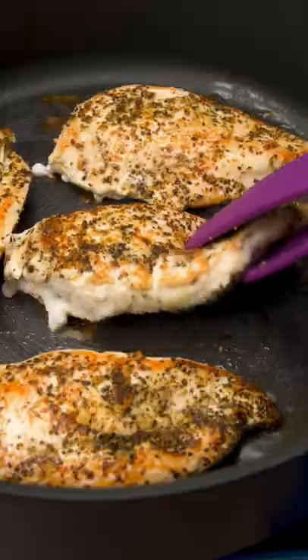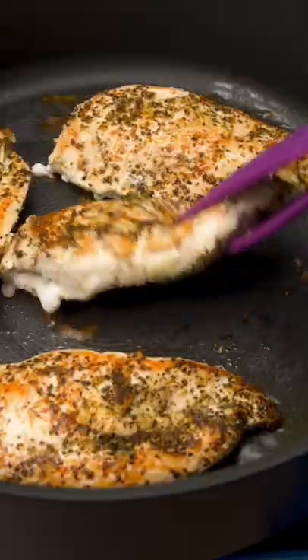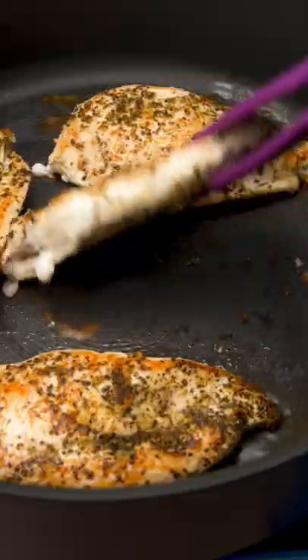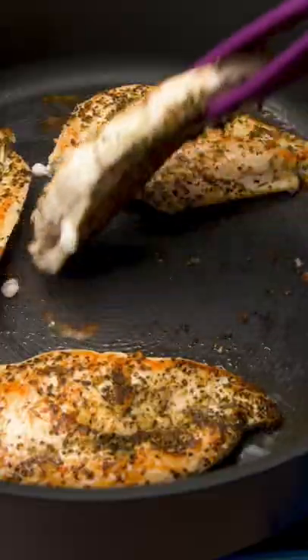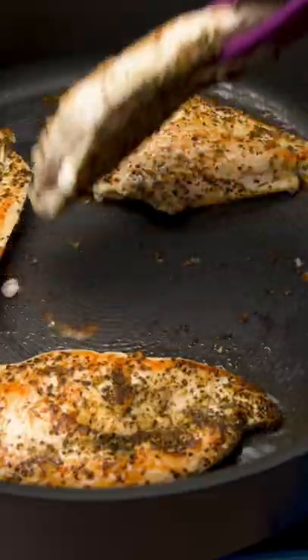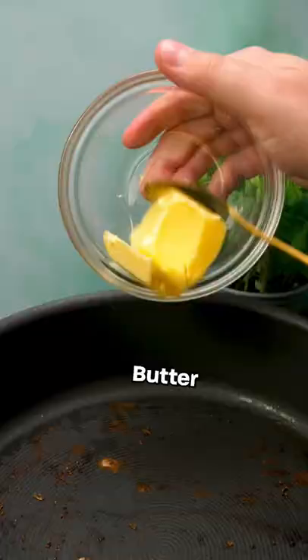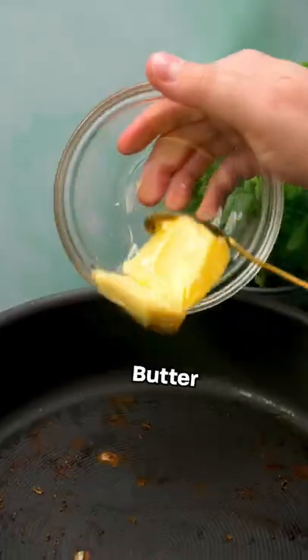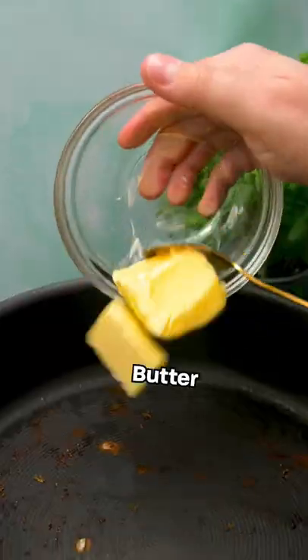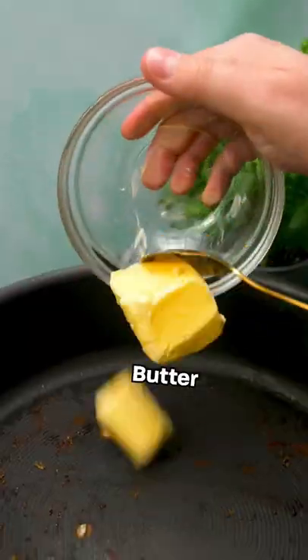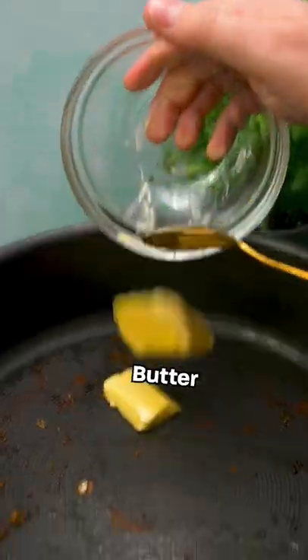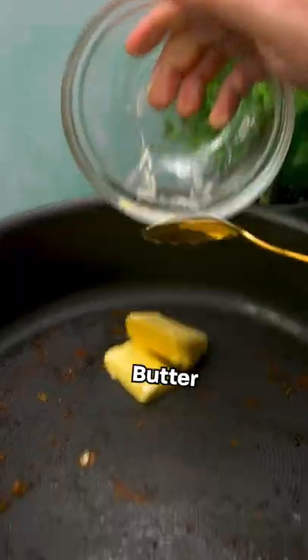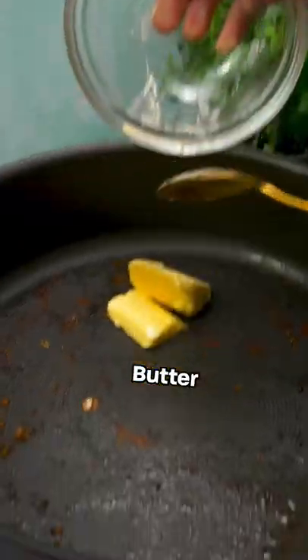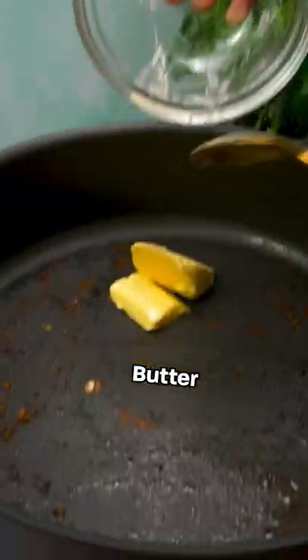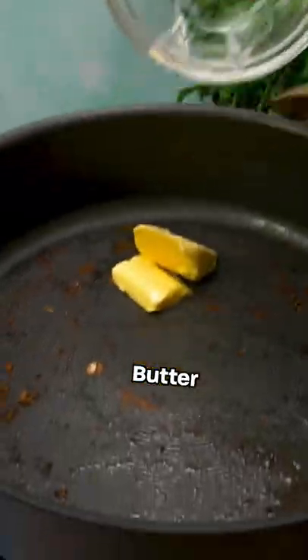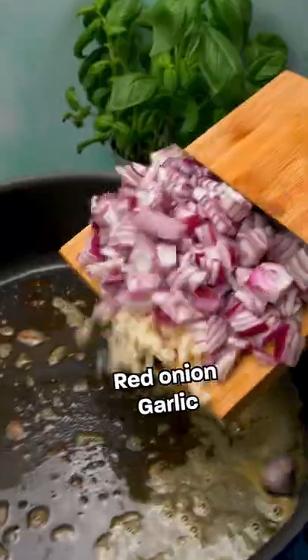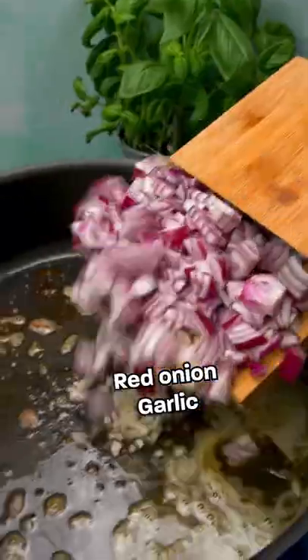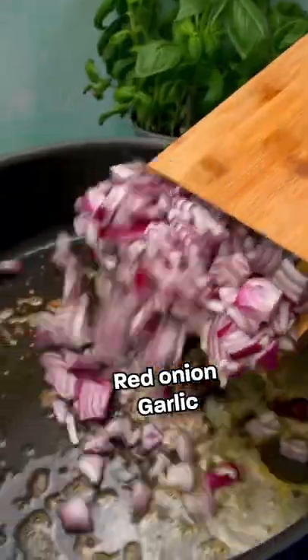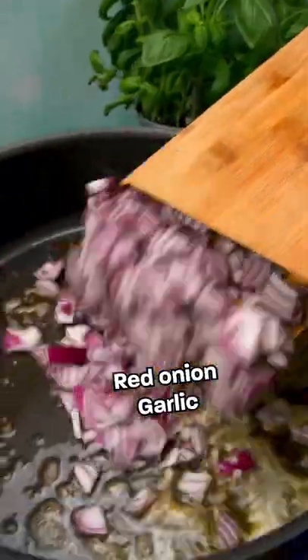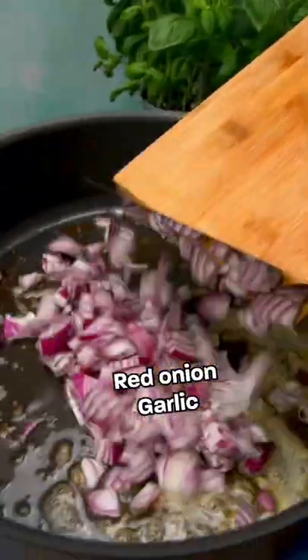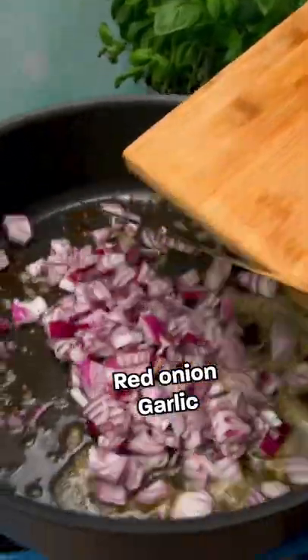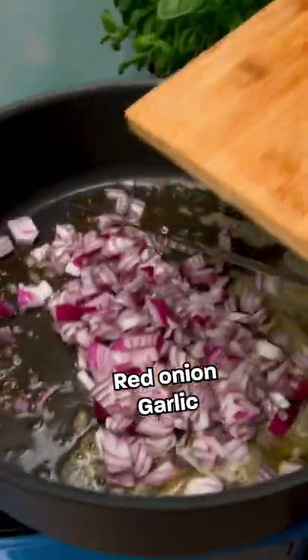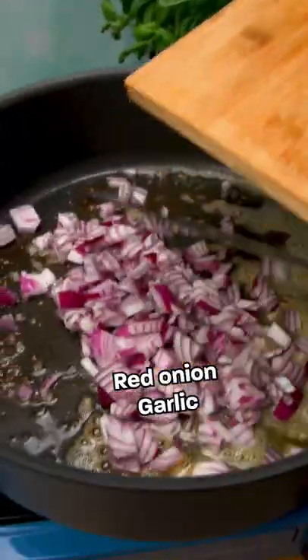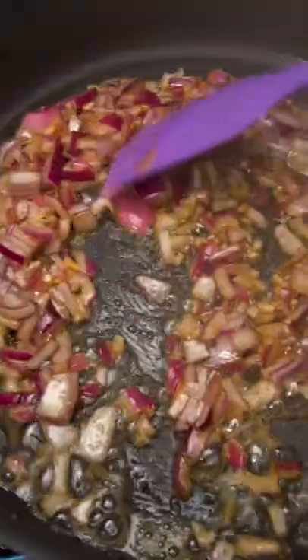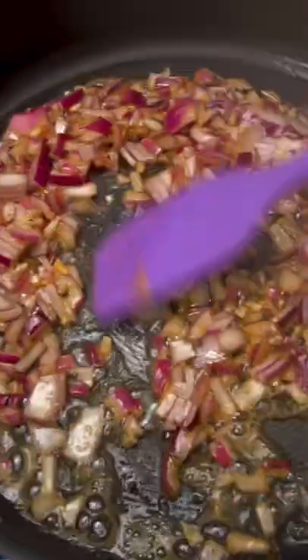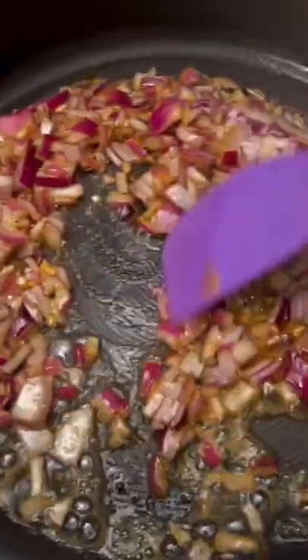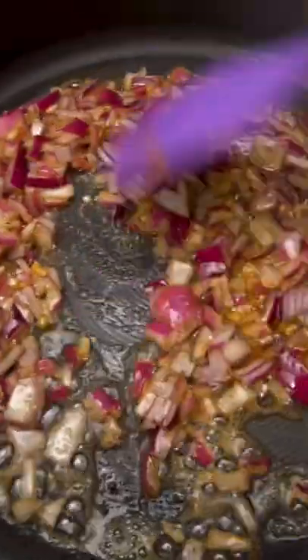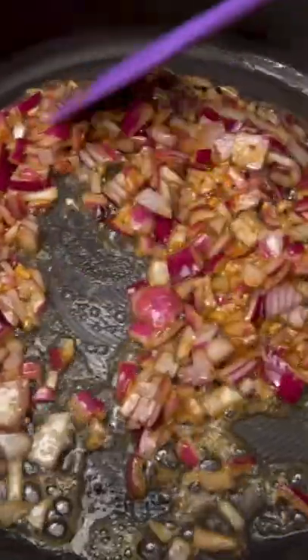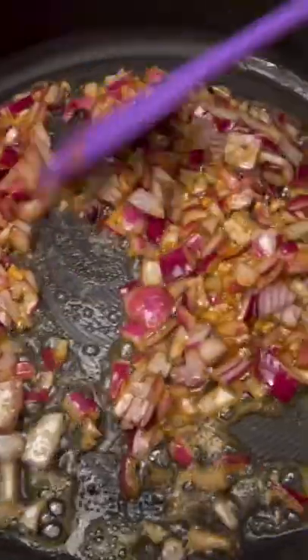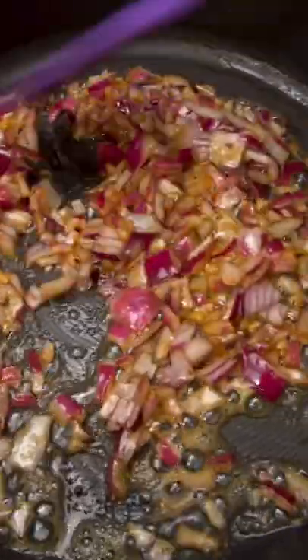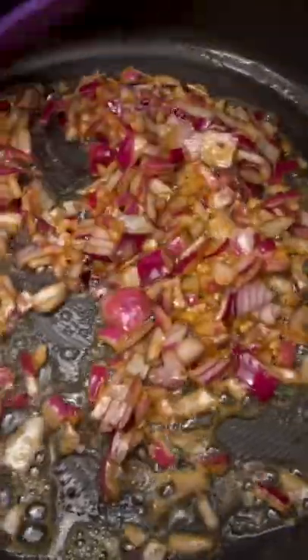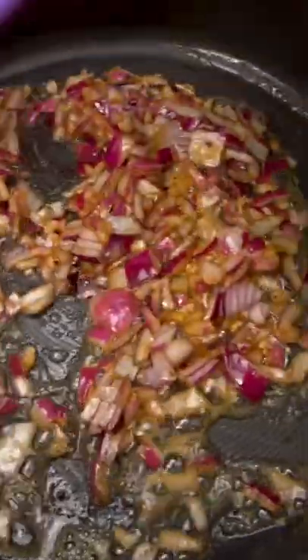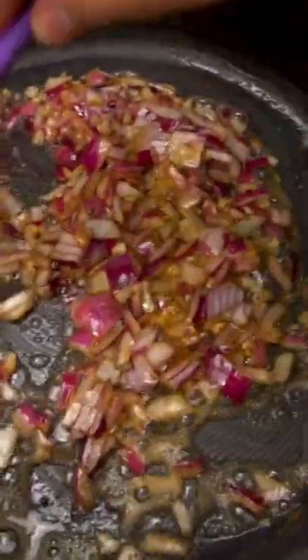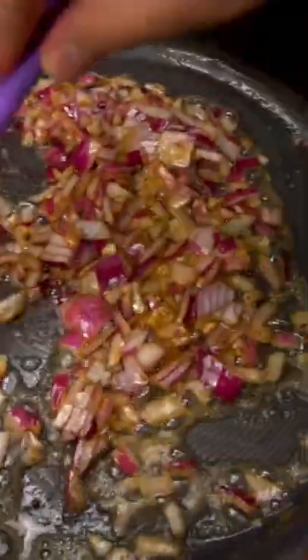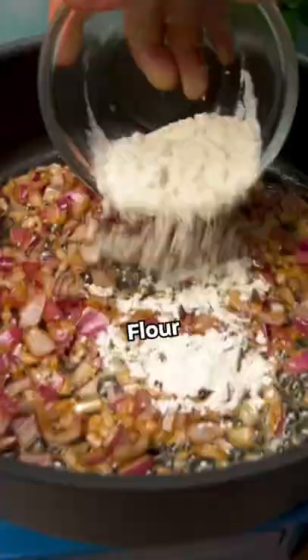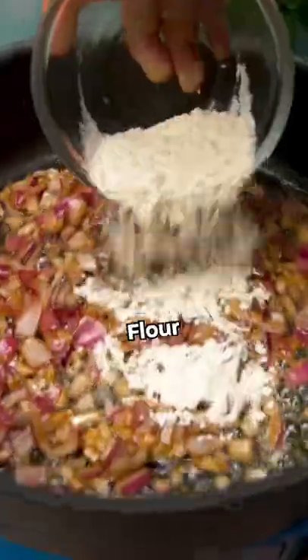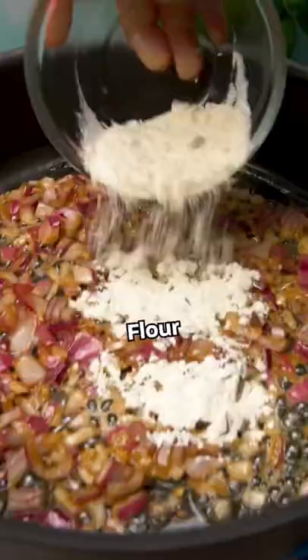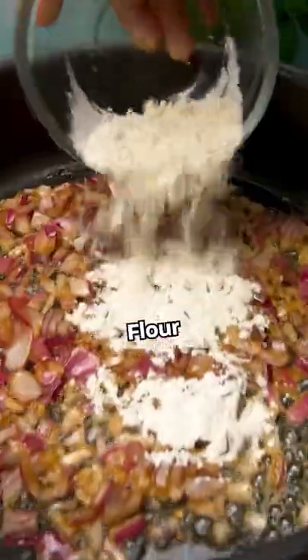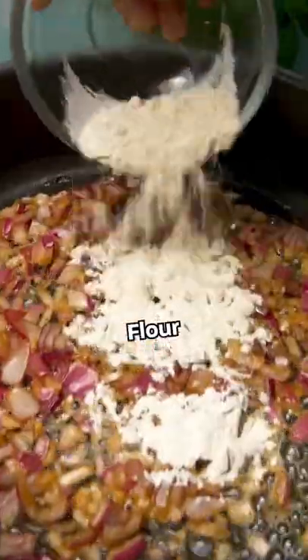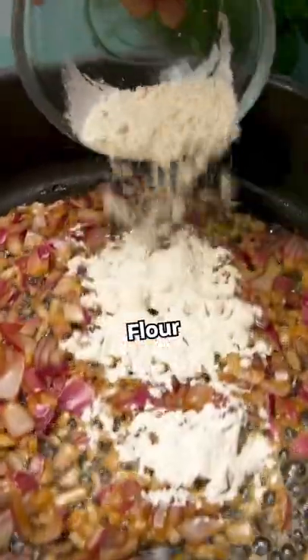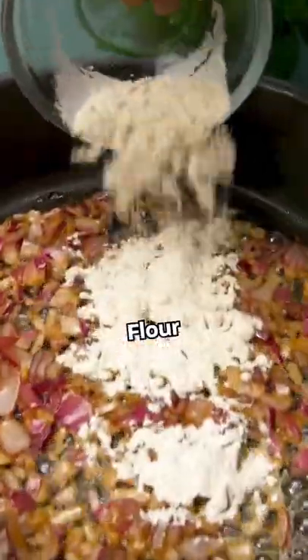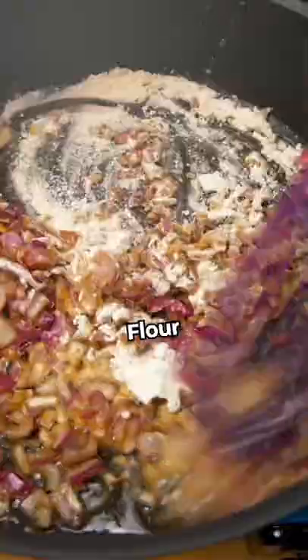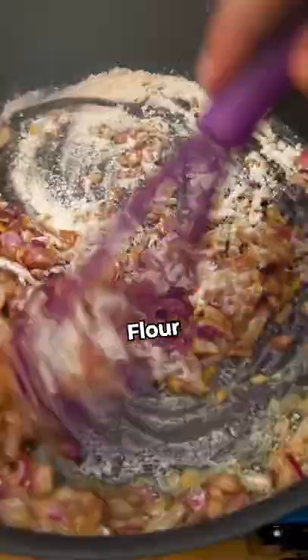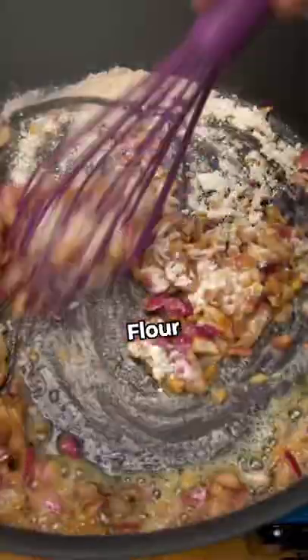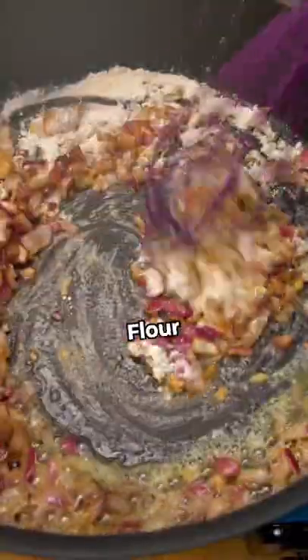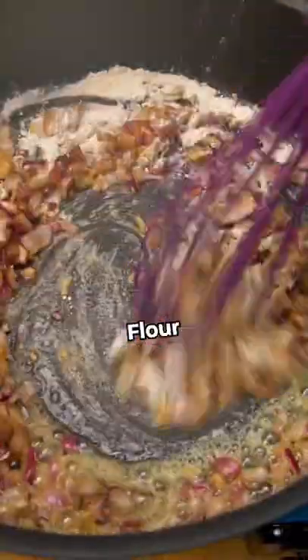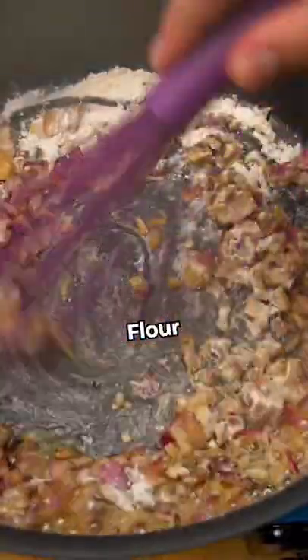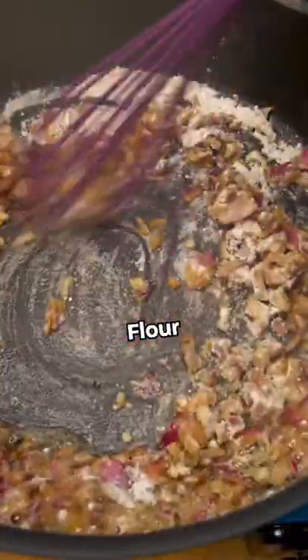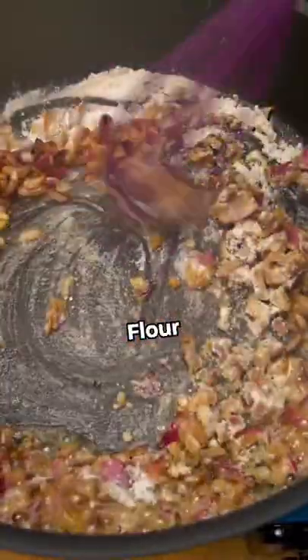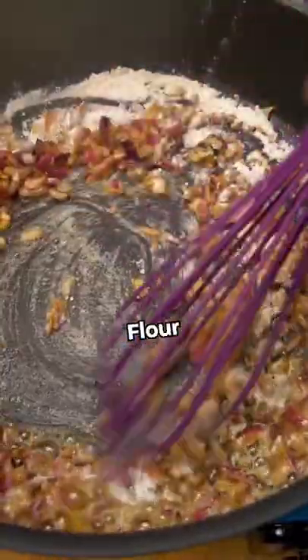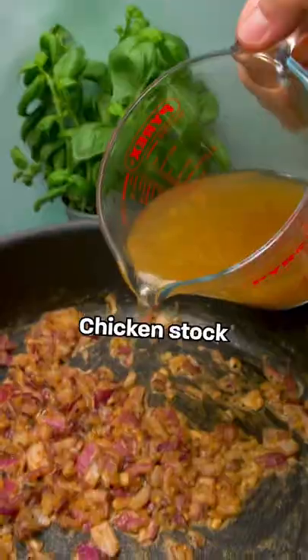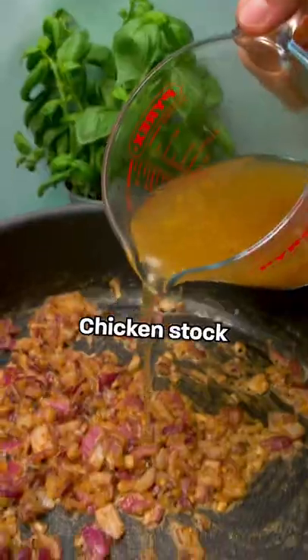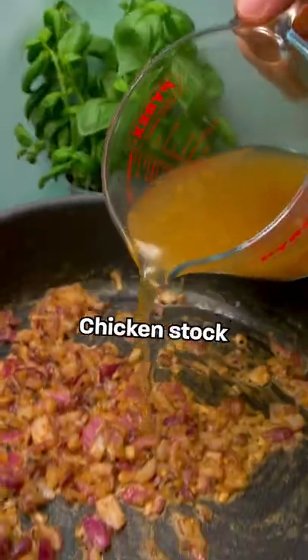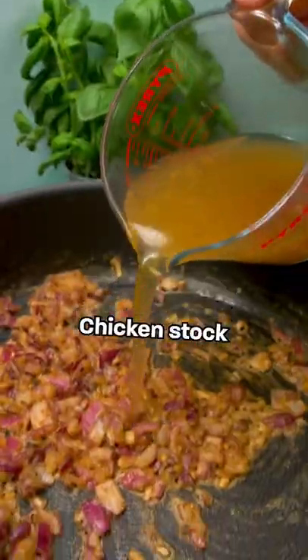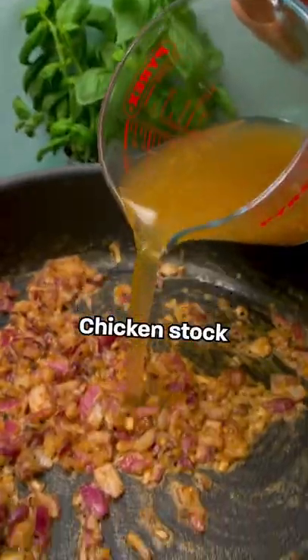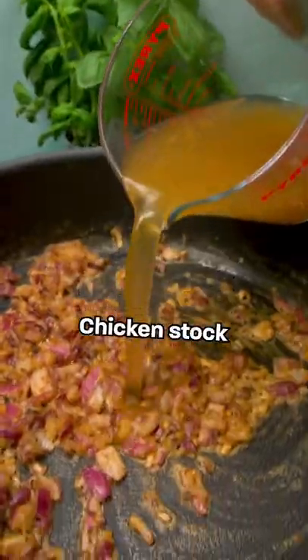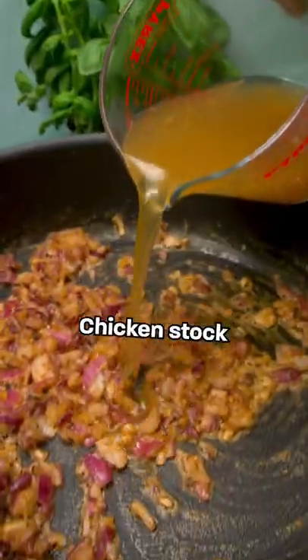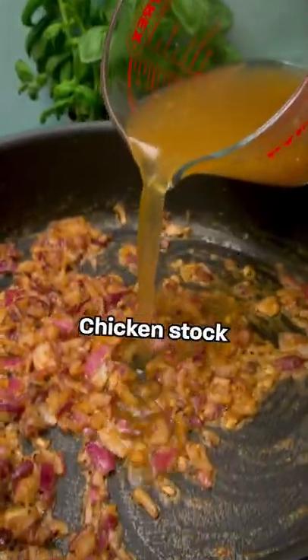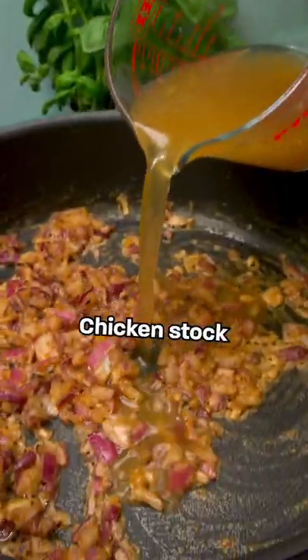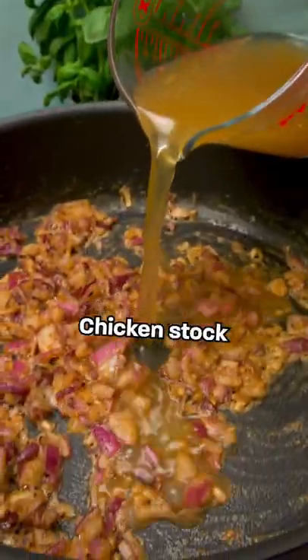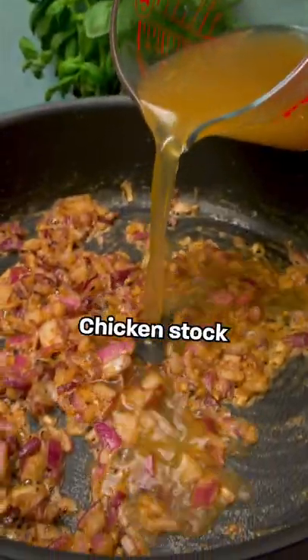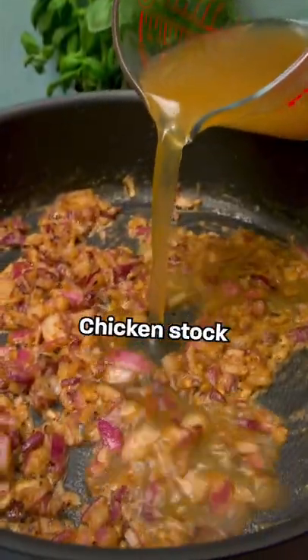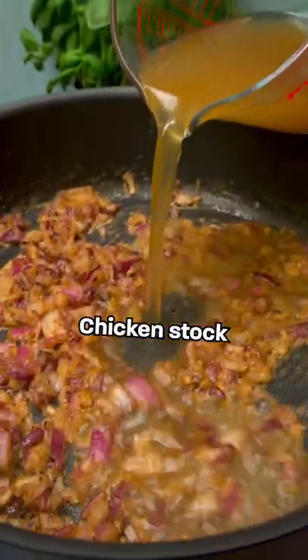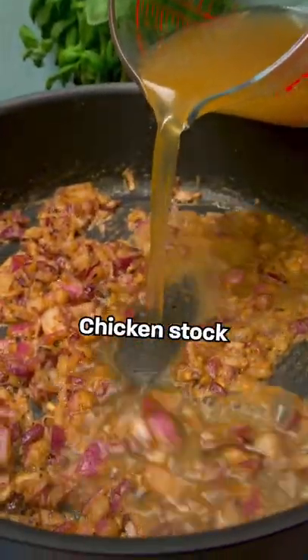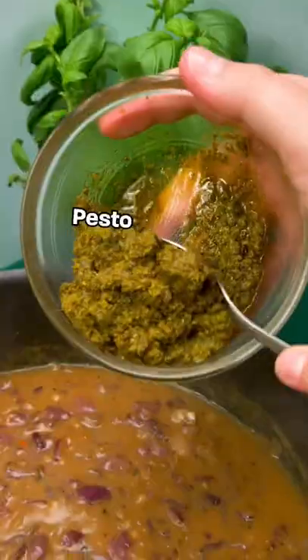Set chicken aside, add butter, red onions and garlic to the pan to soften. Then add flour and stir, then gradually add chicken stock.